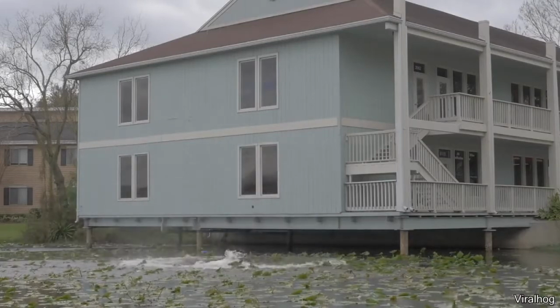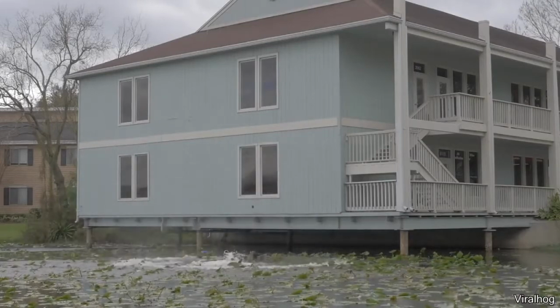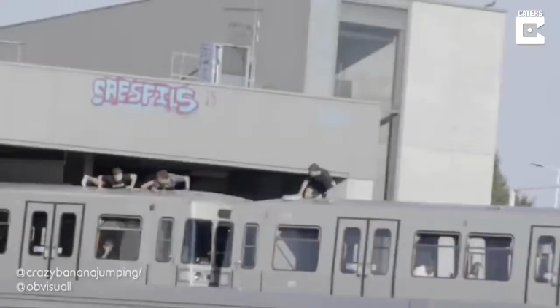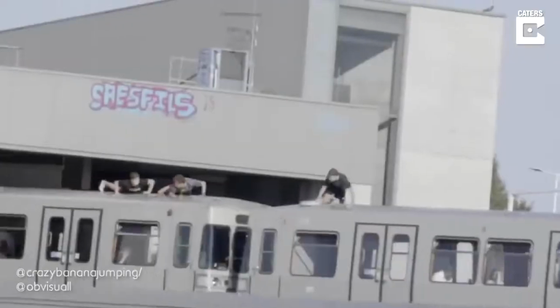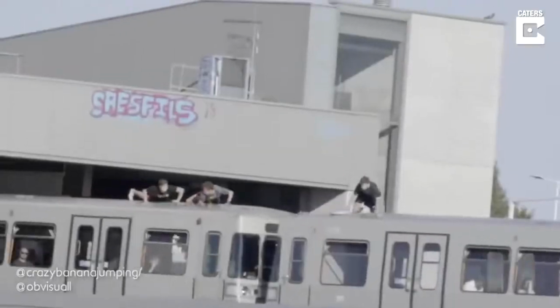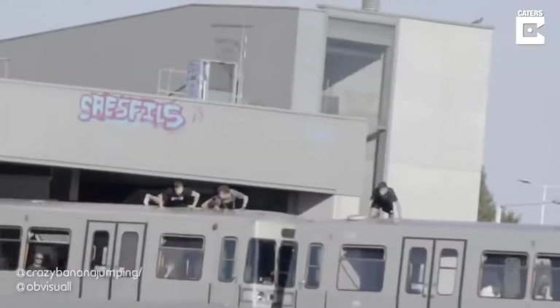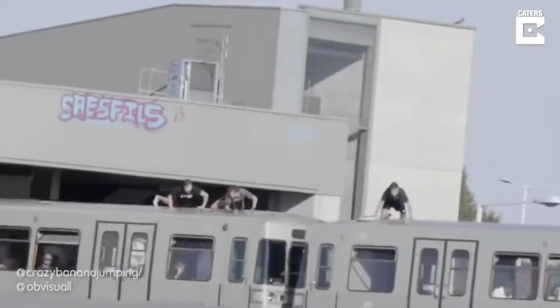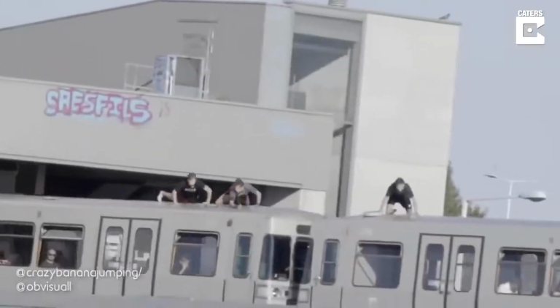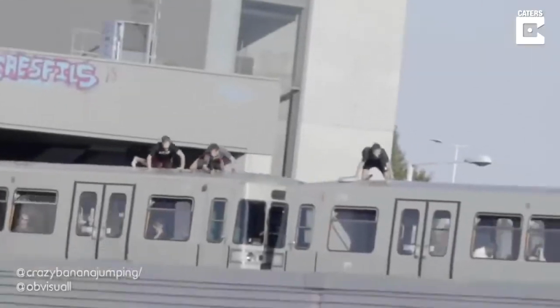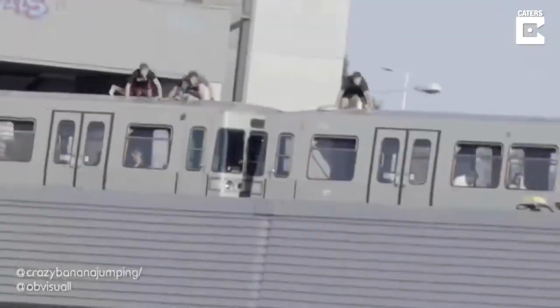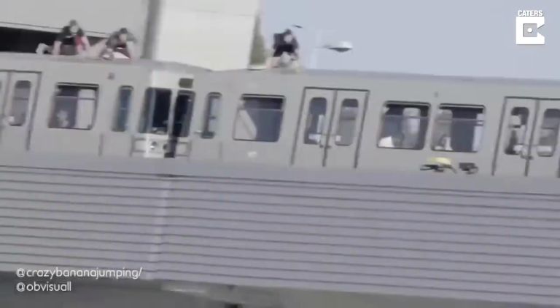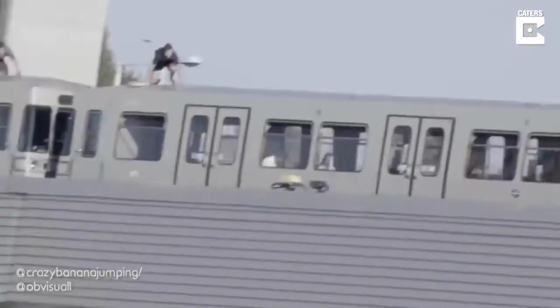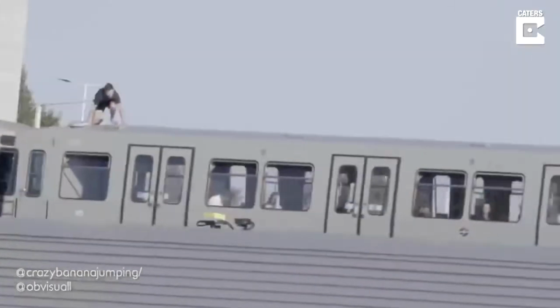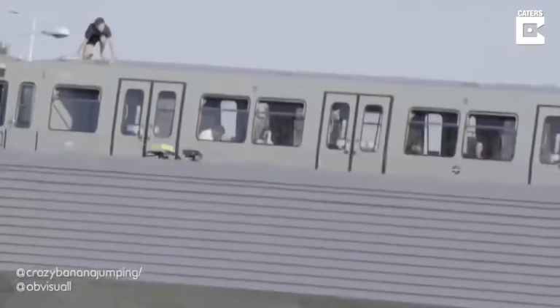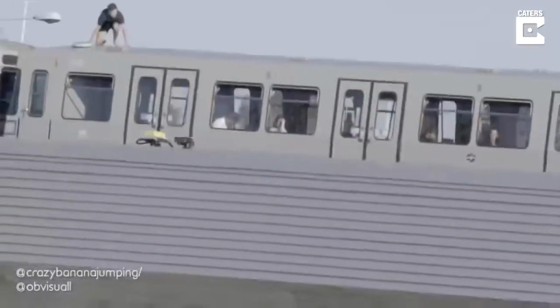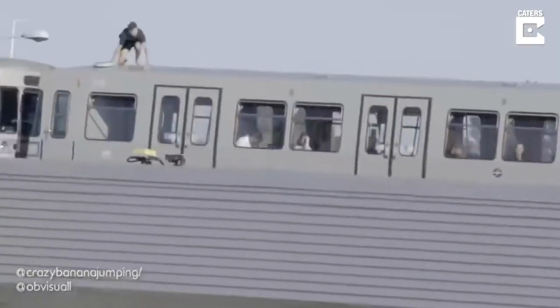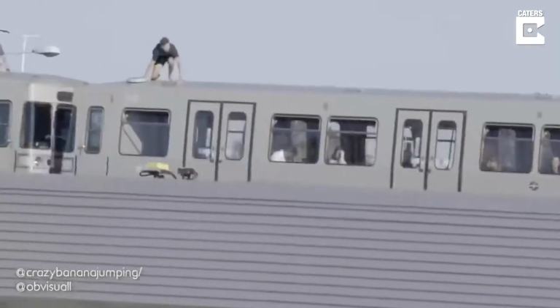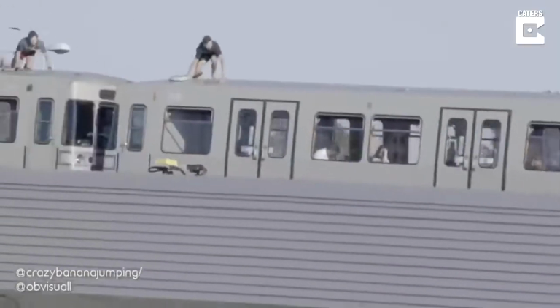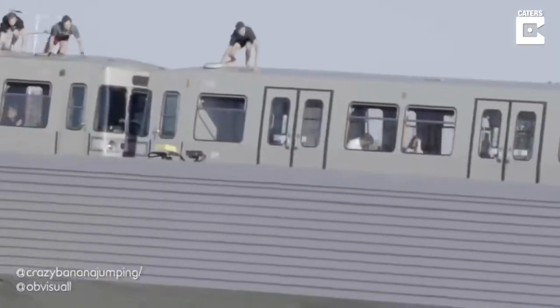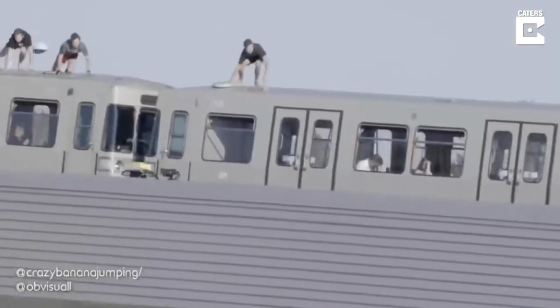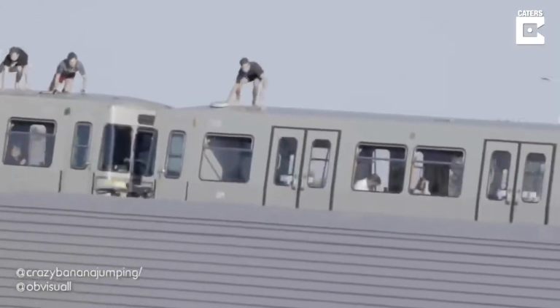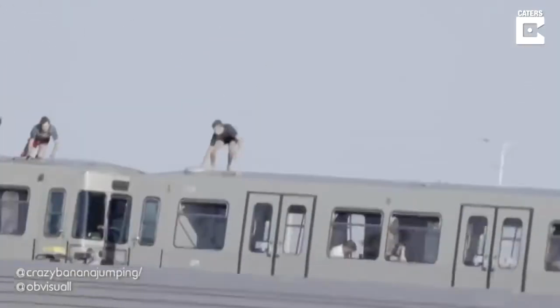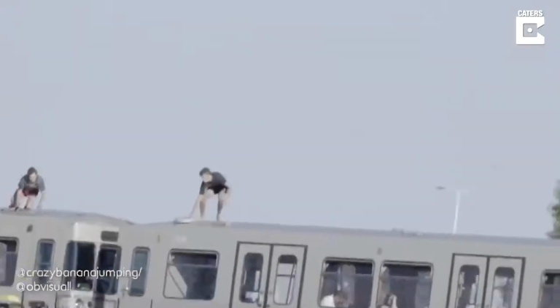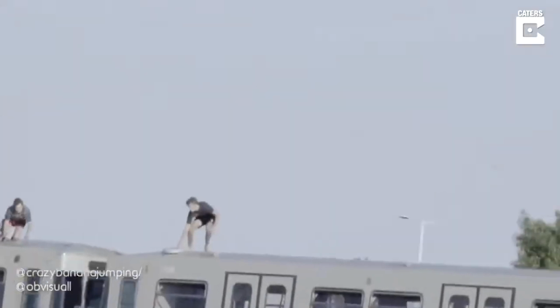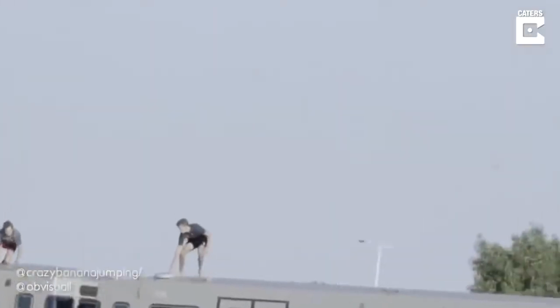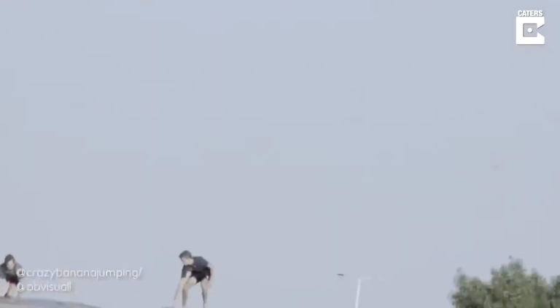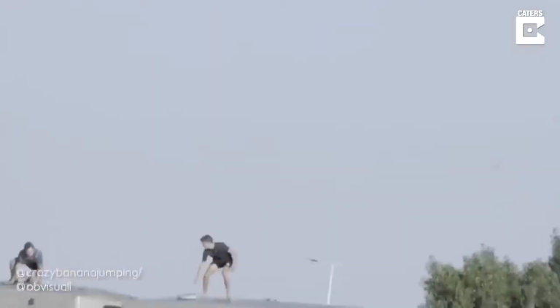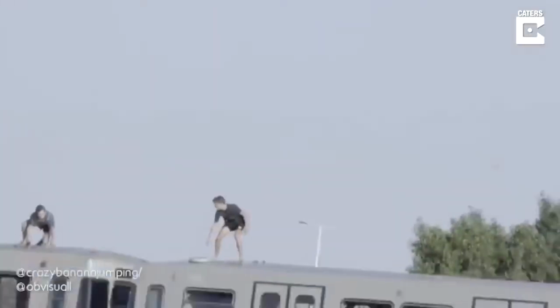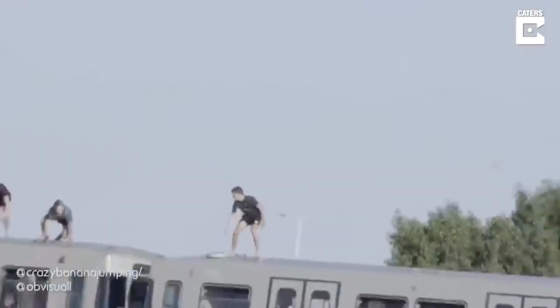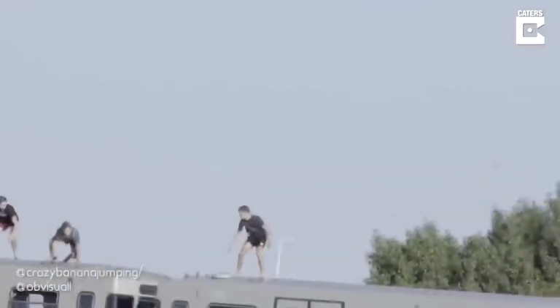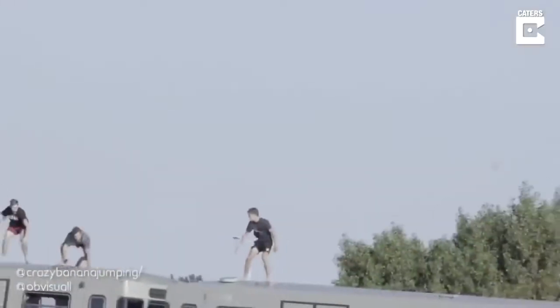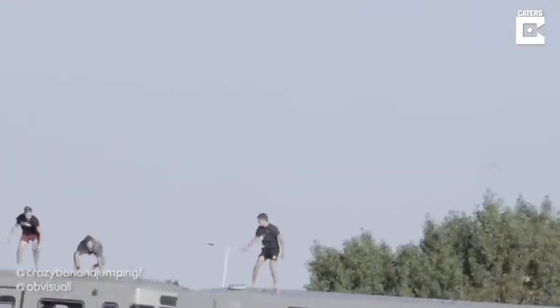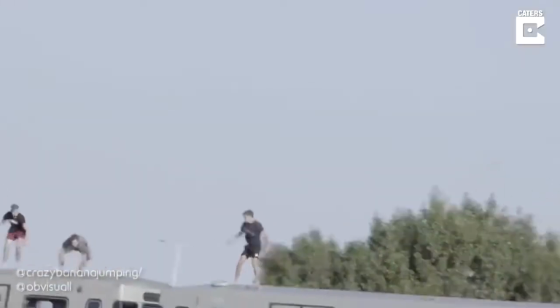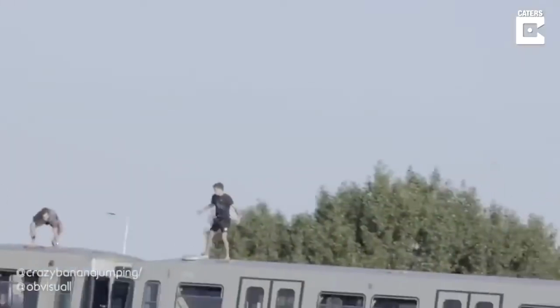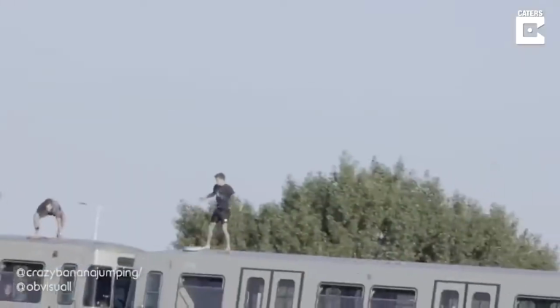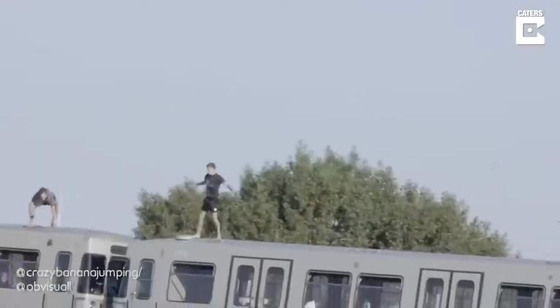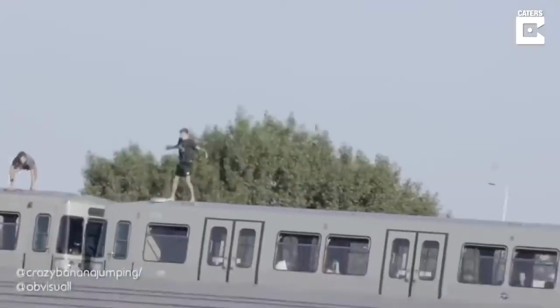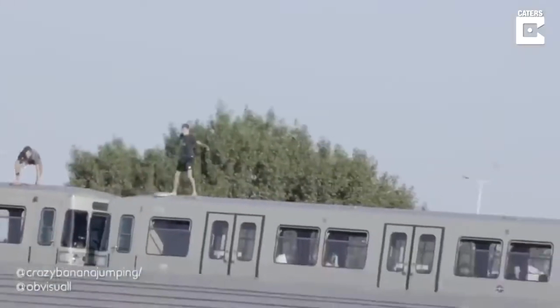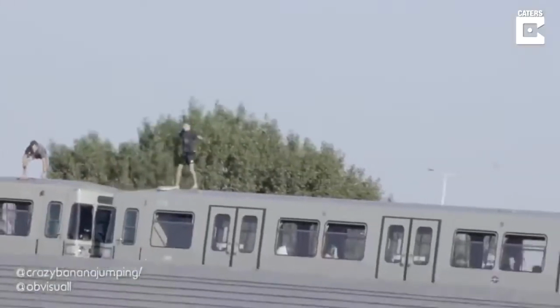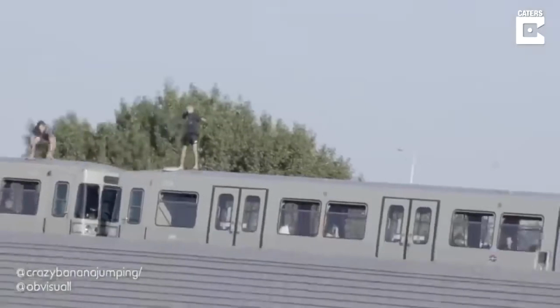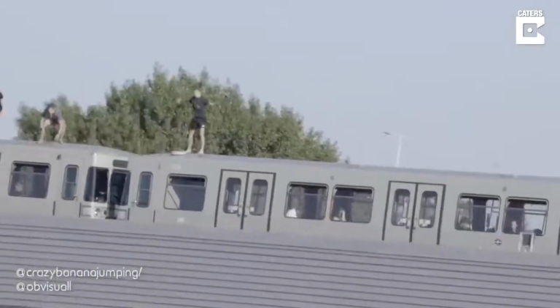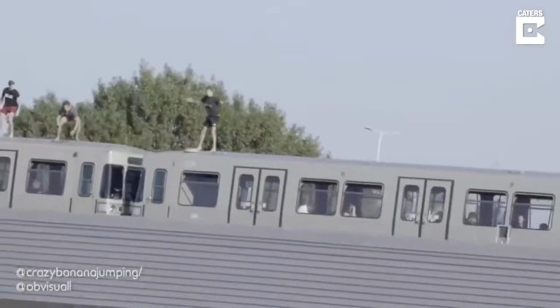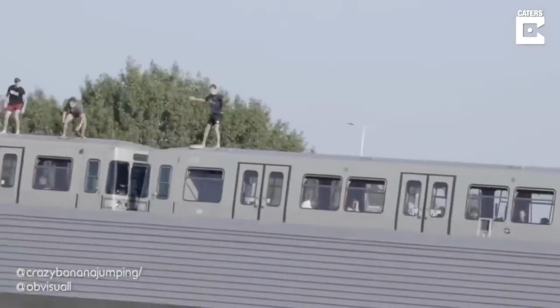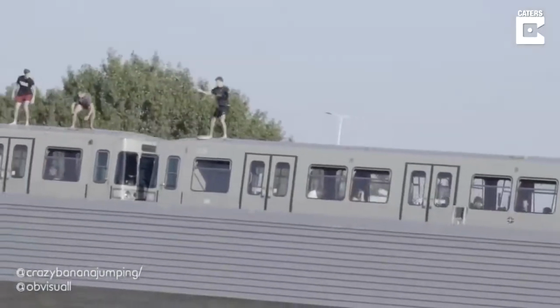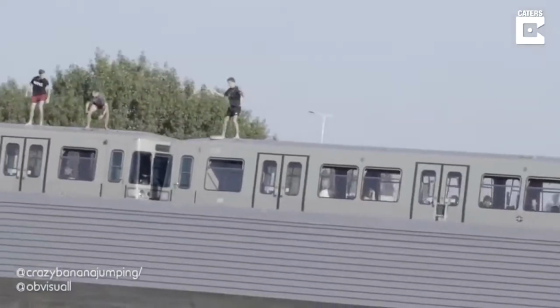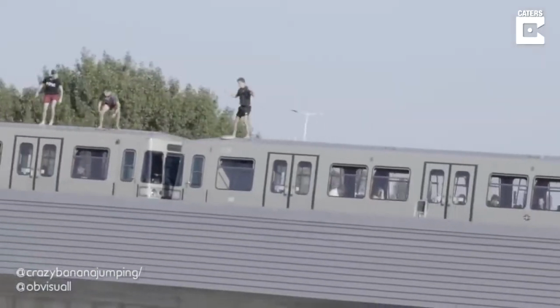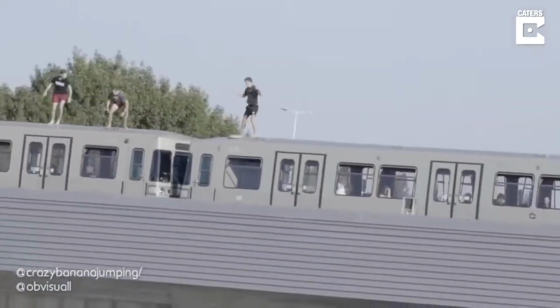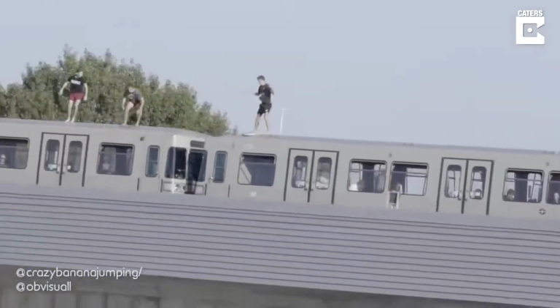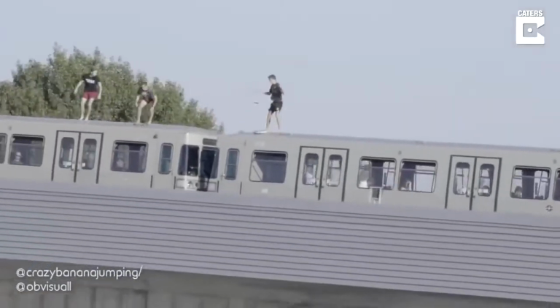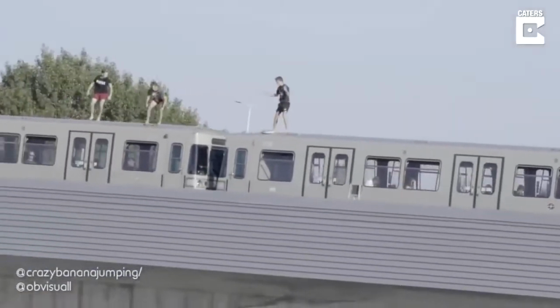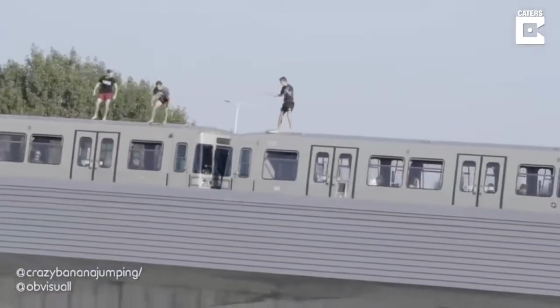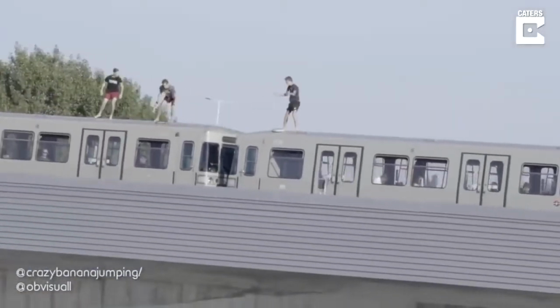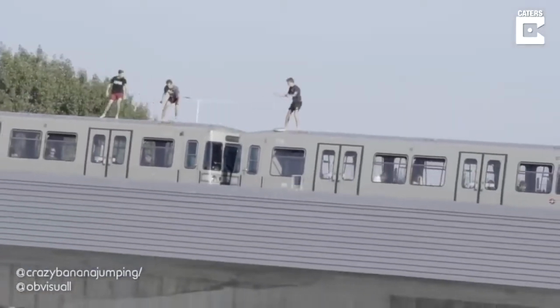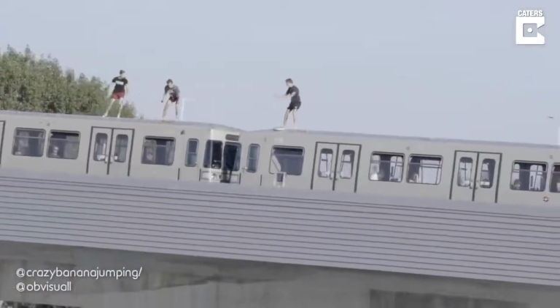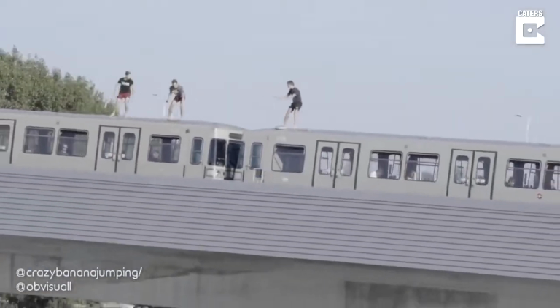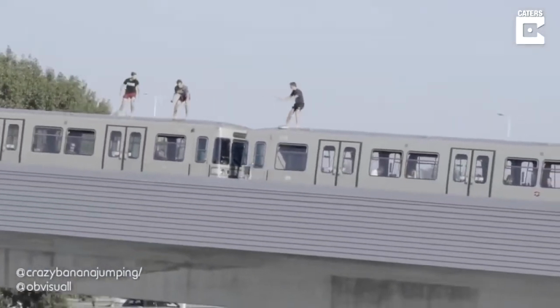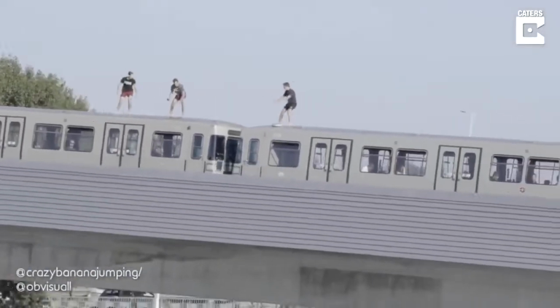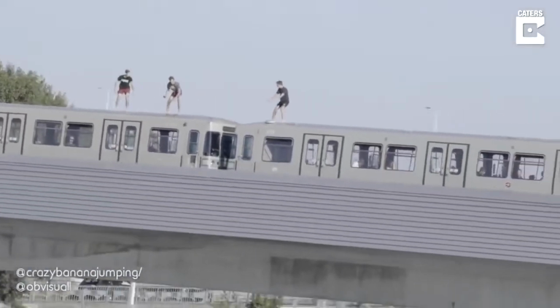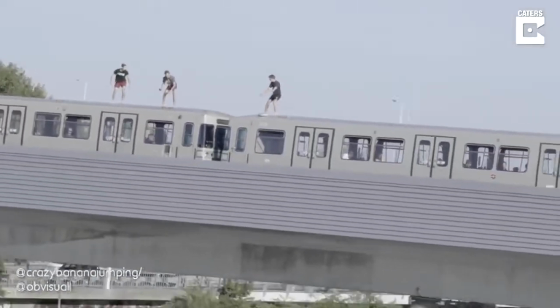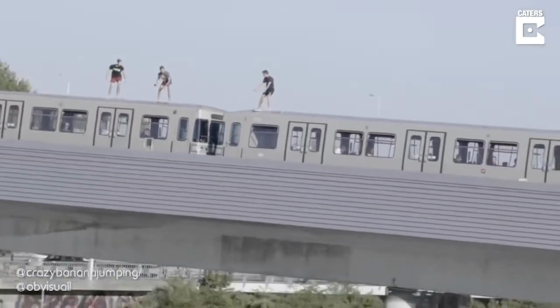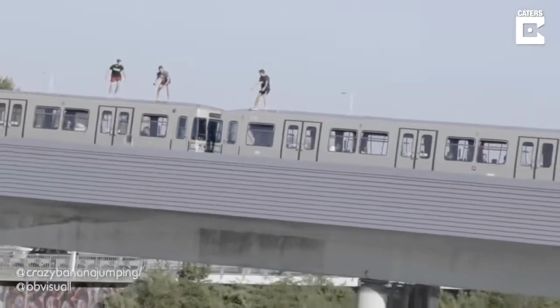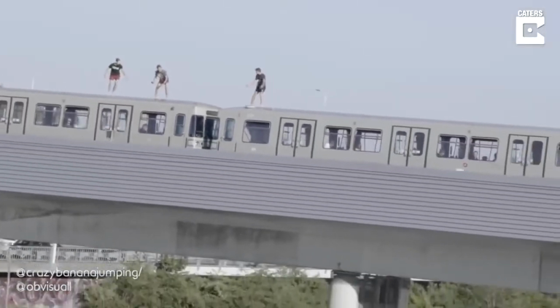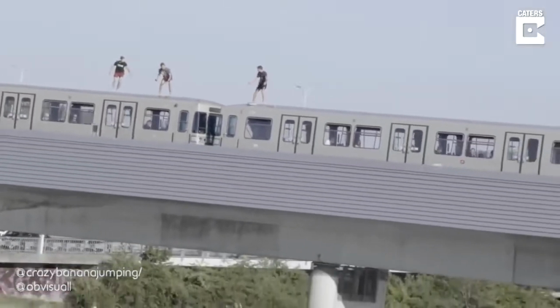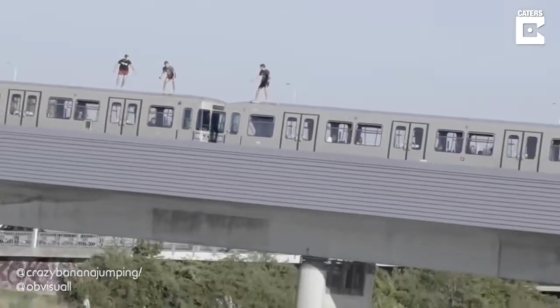These people jumped off a moving train into a river down below. They were completely fine and nobody got hurt.